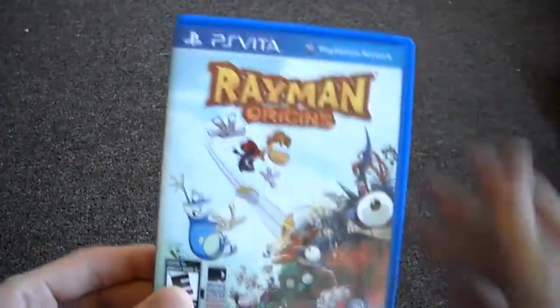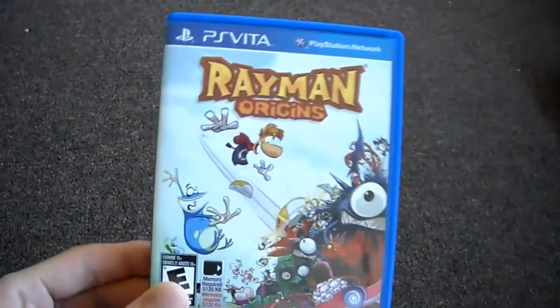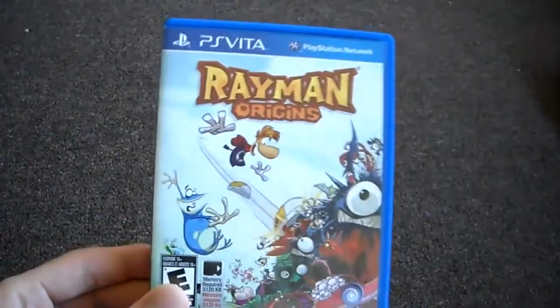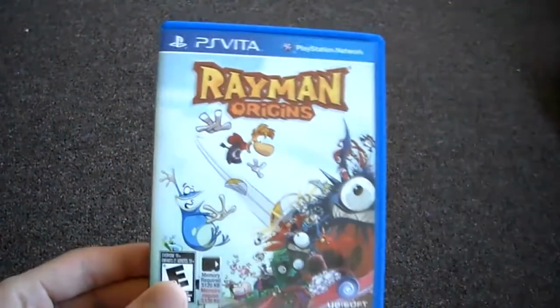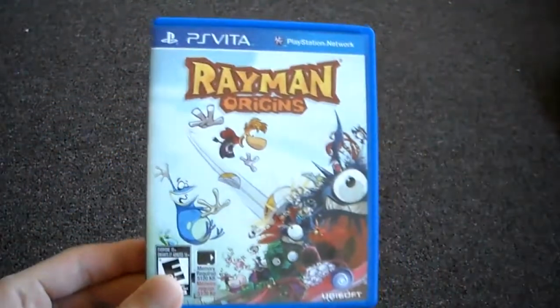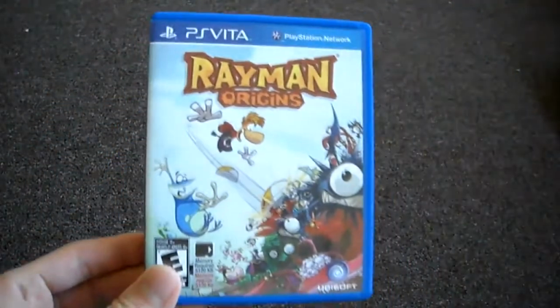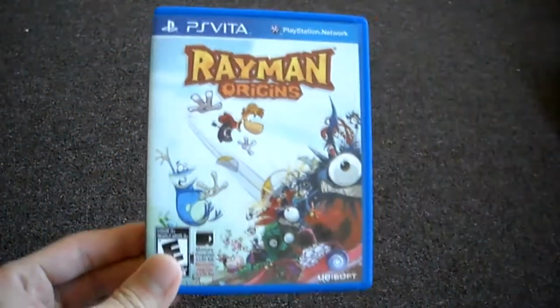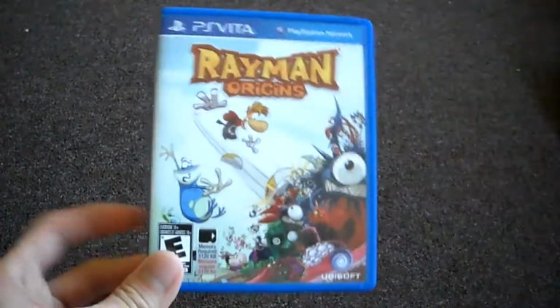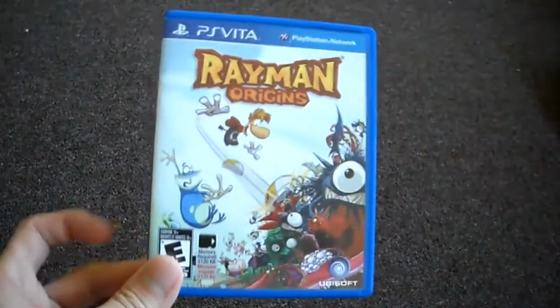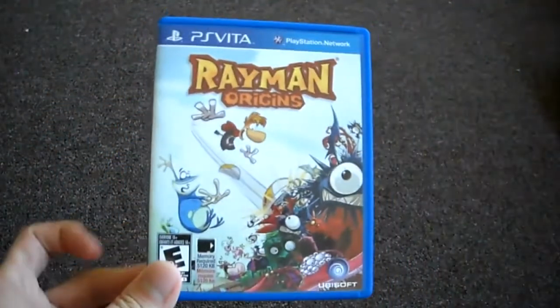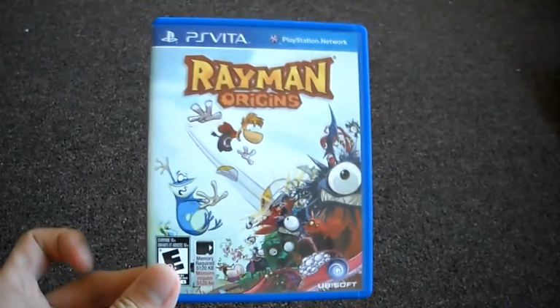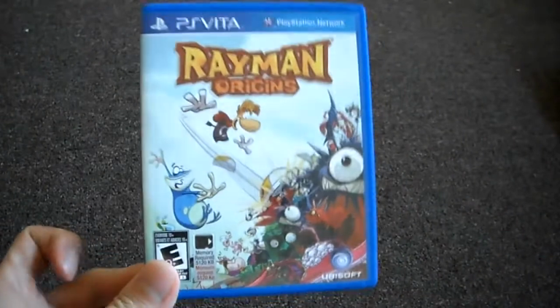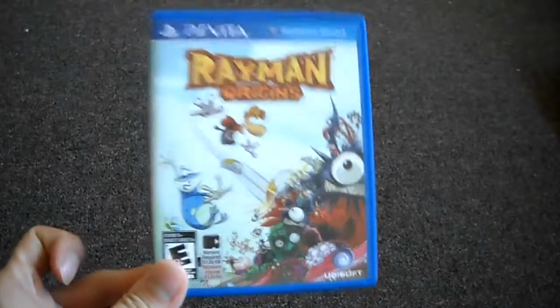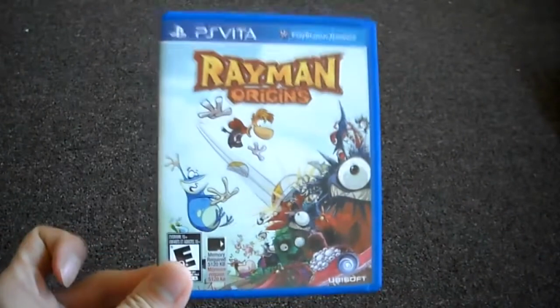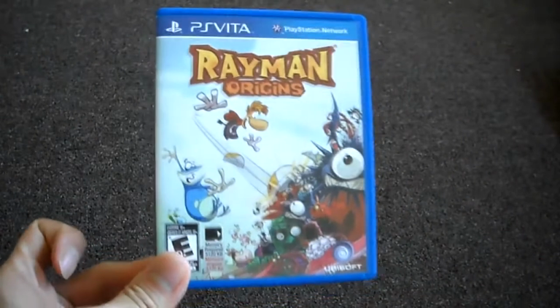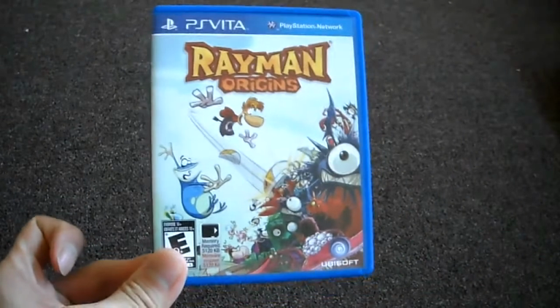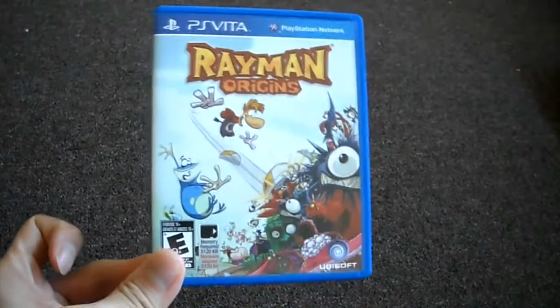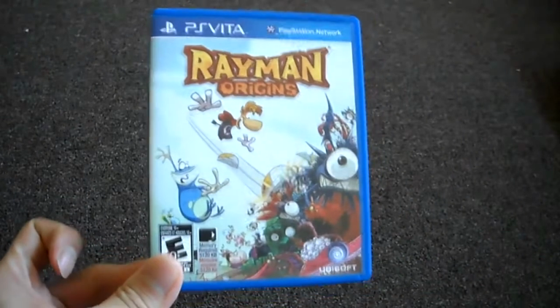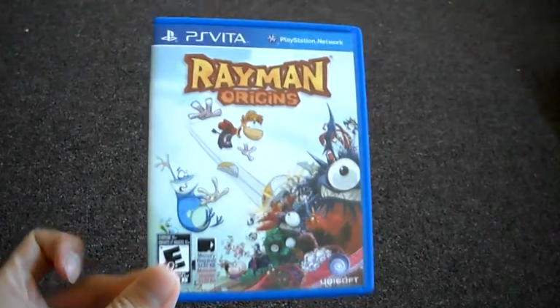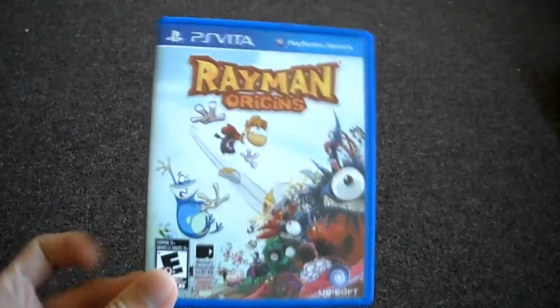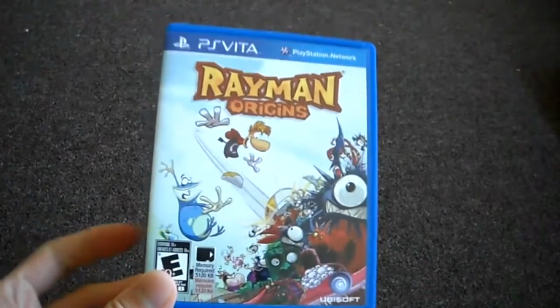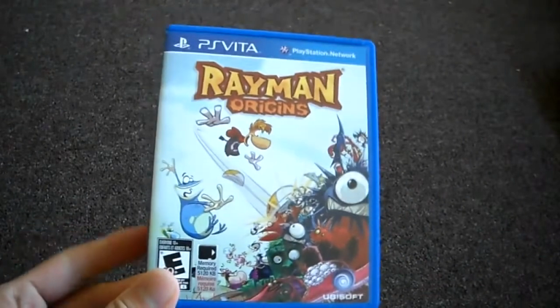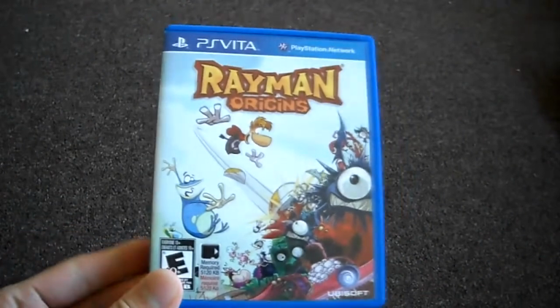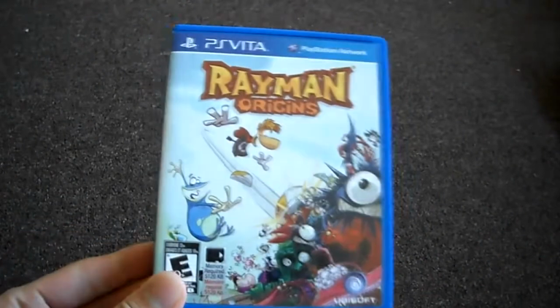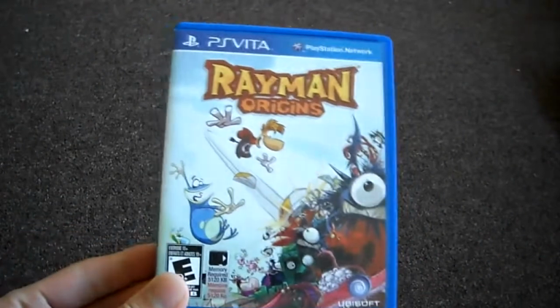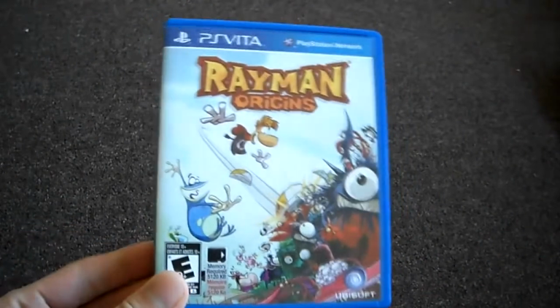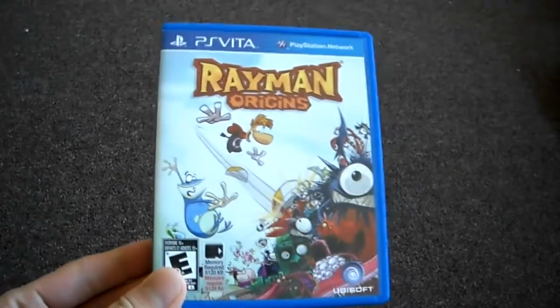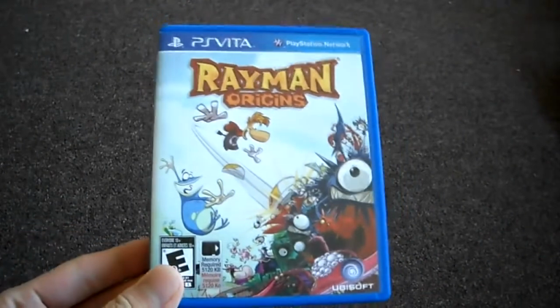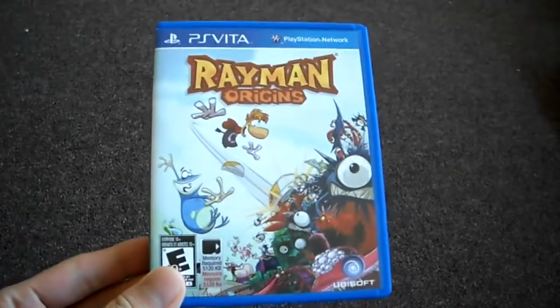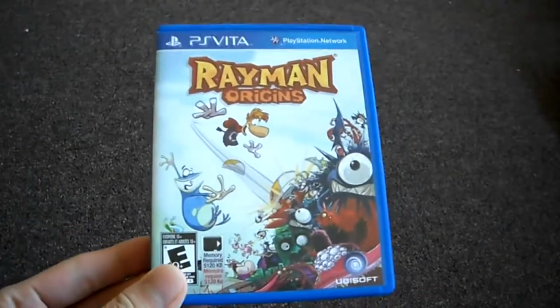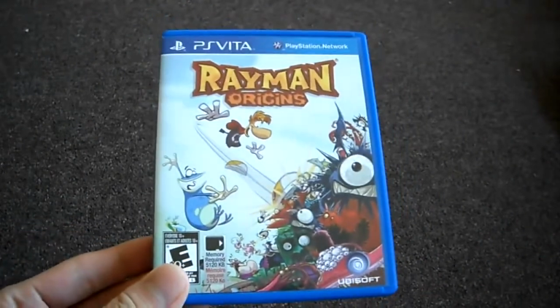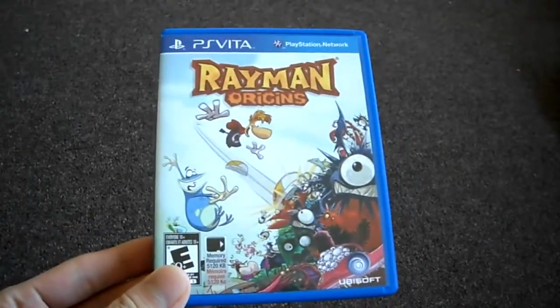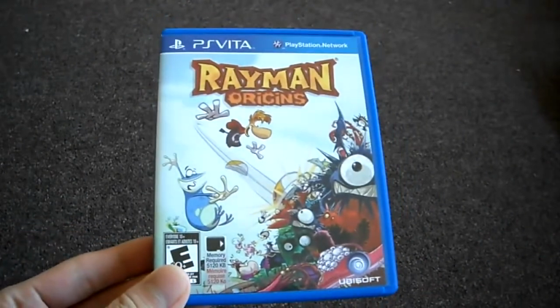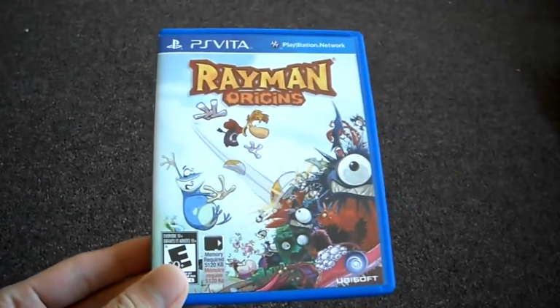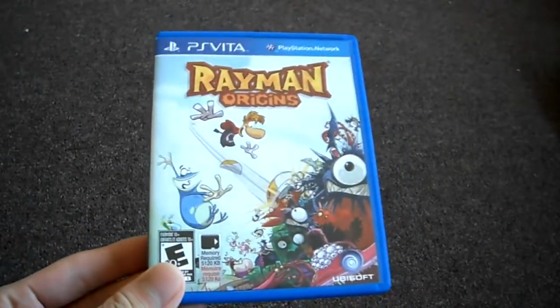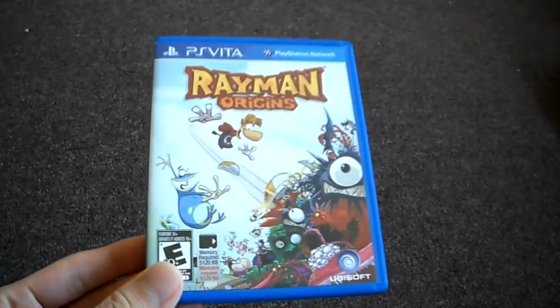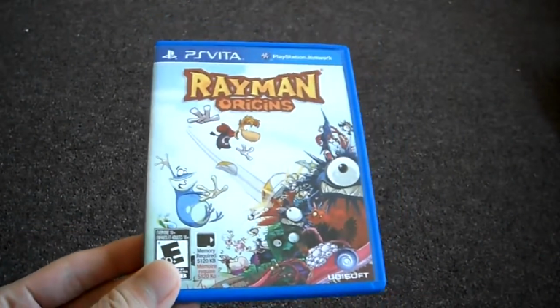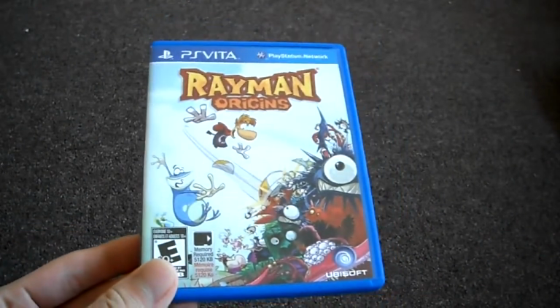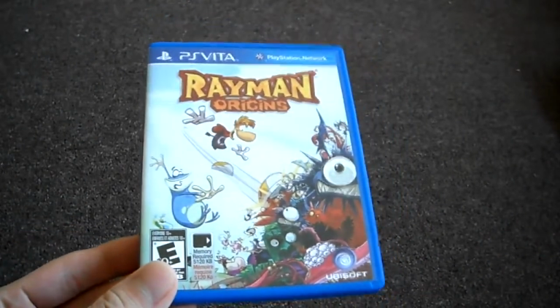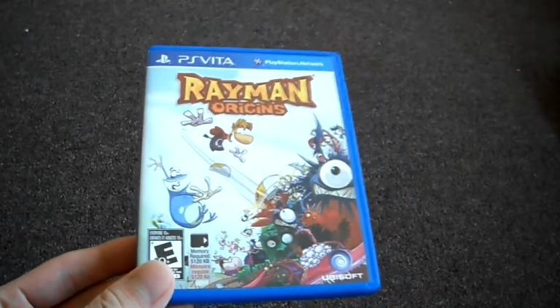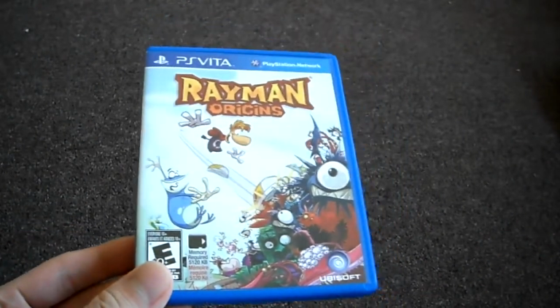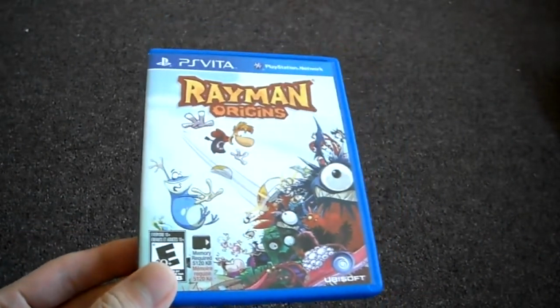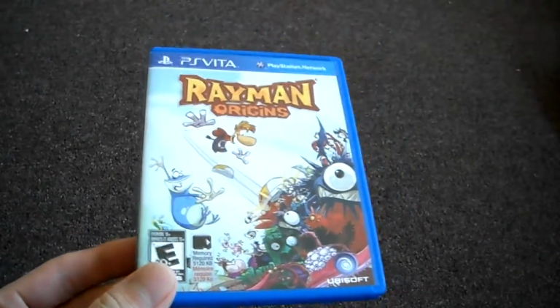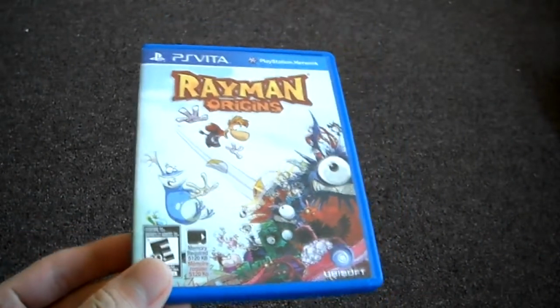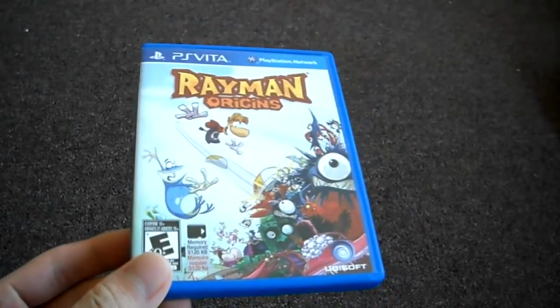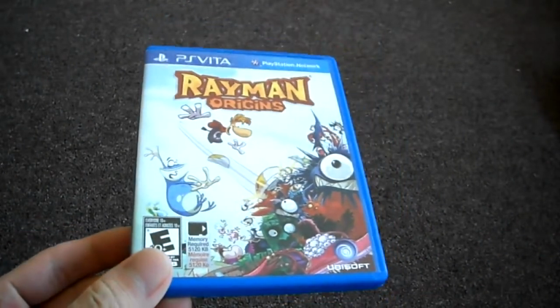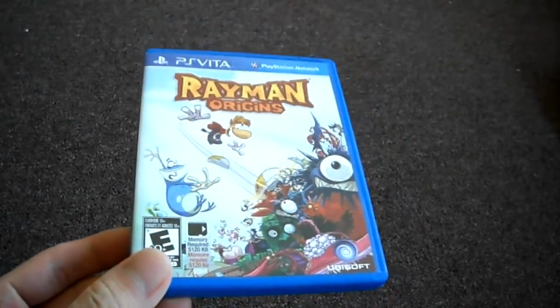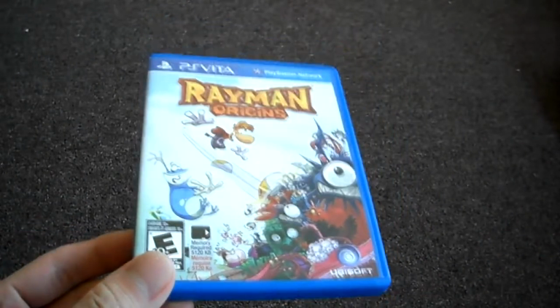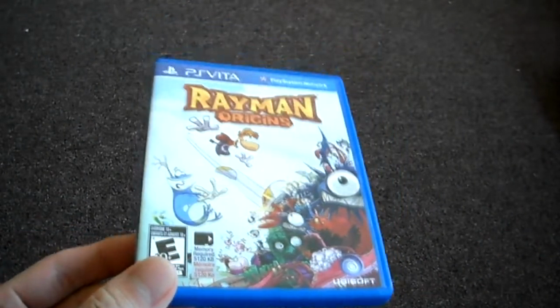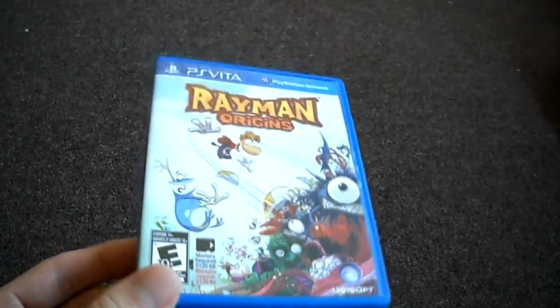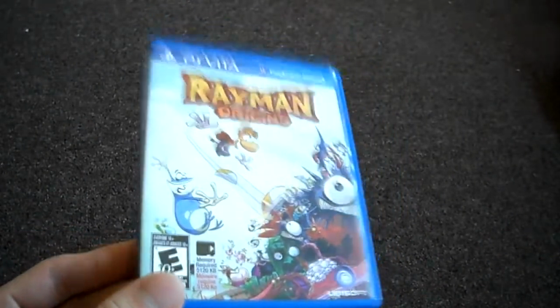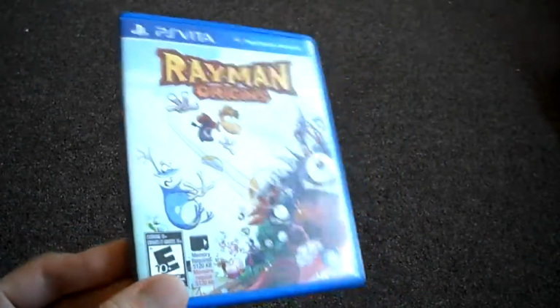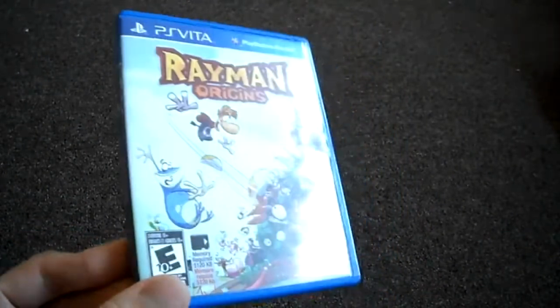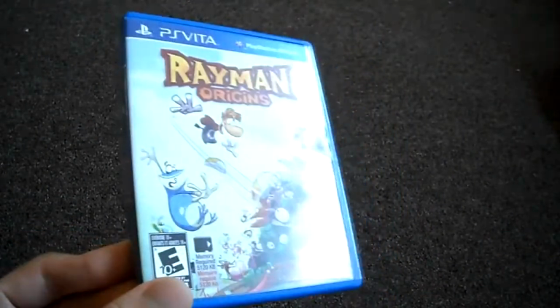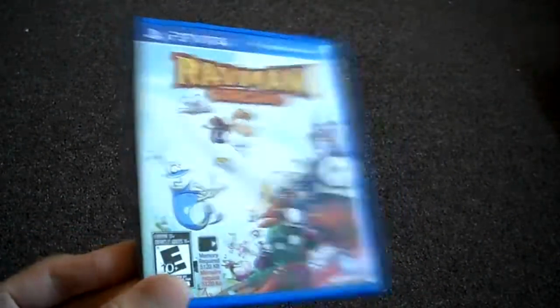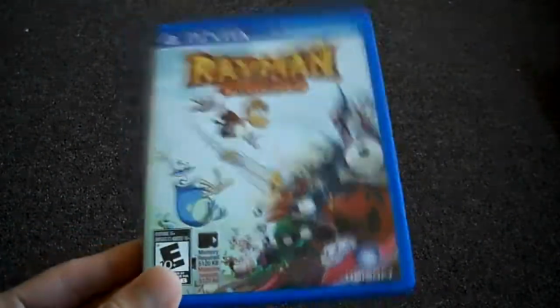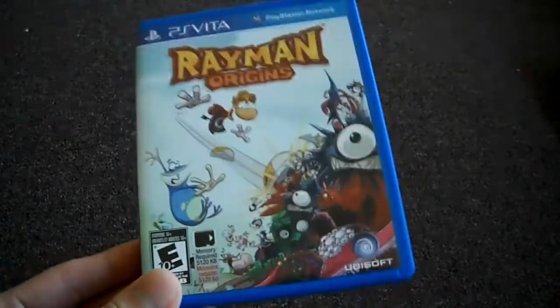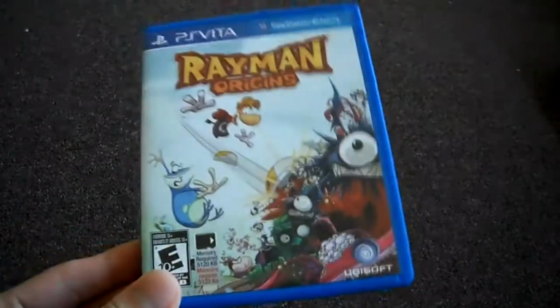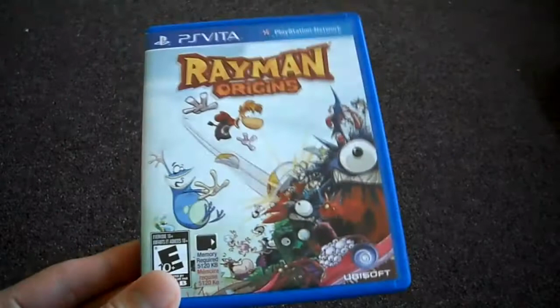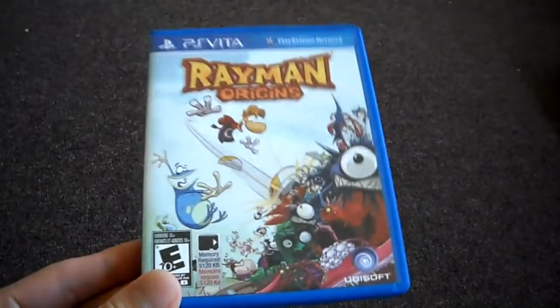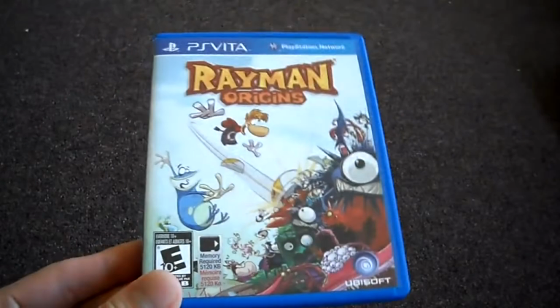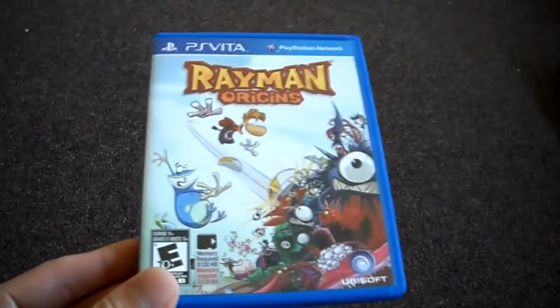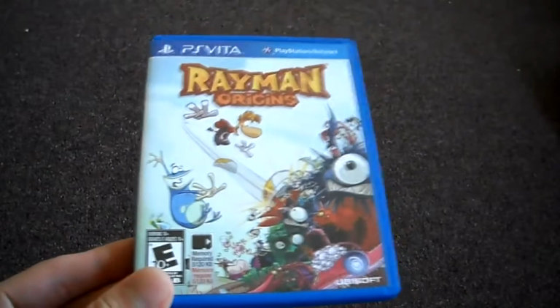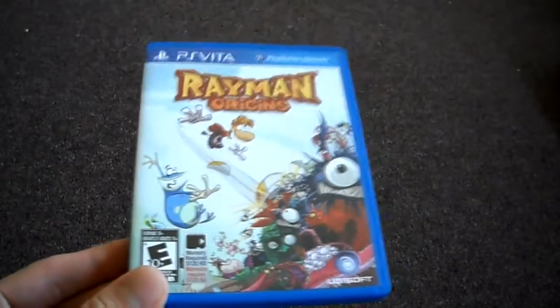If you have any questions or comments, don't forget to post them below. And don't forget to subscribe to the channel. I will be doing a full review of this game coming up.